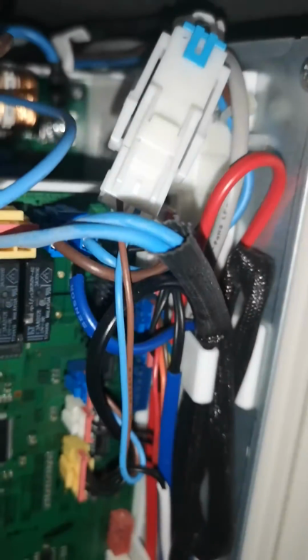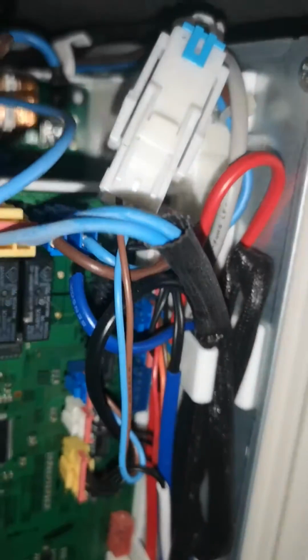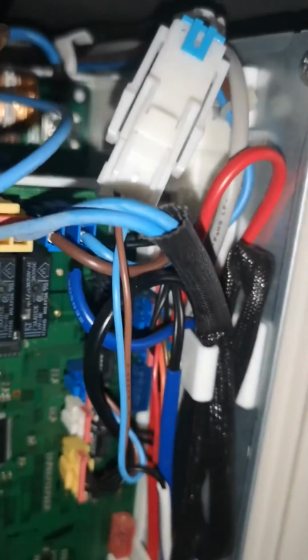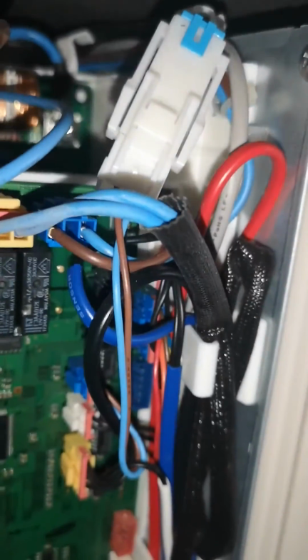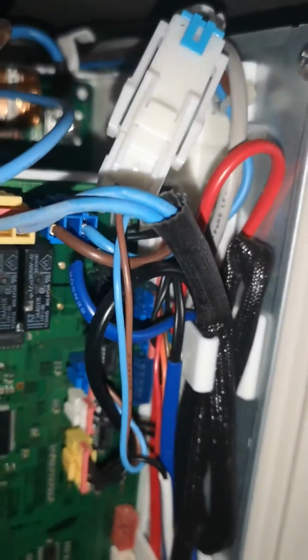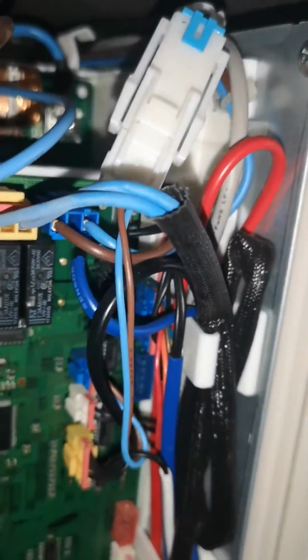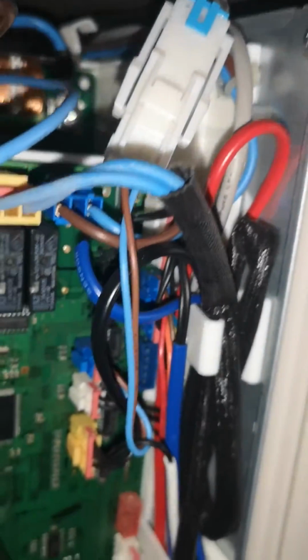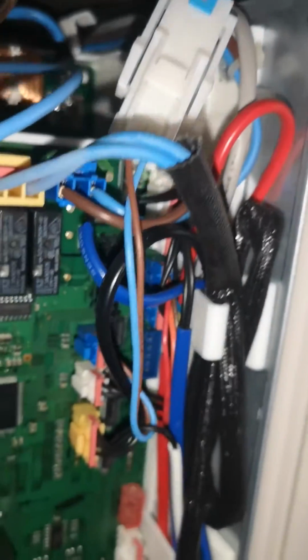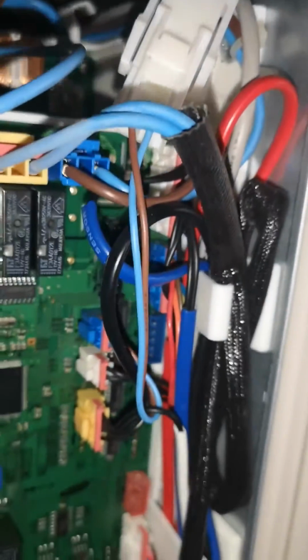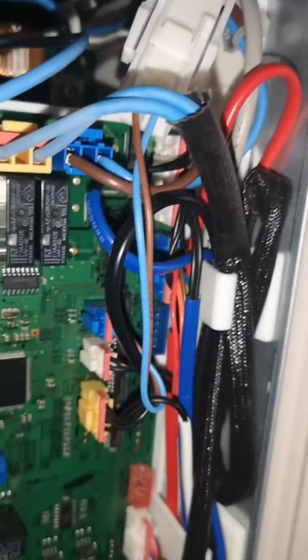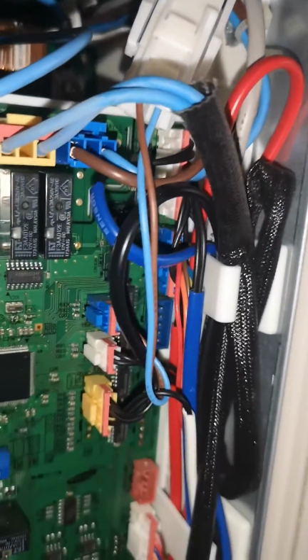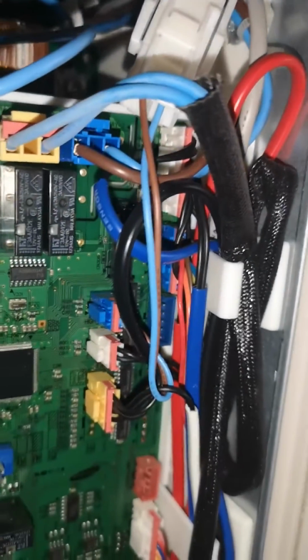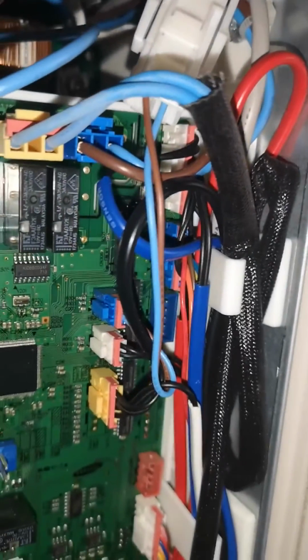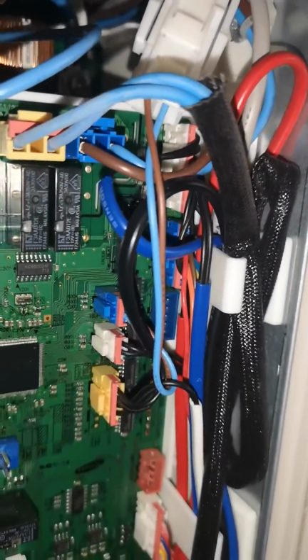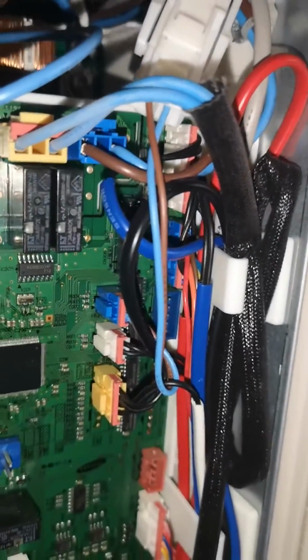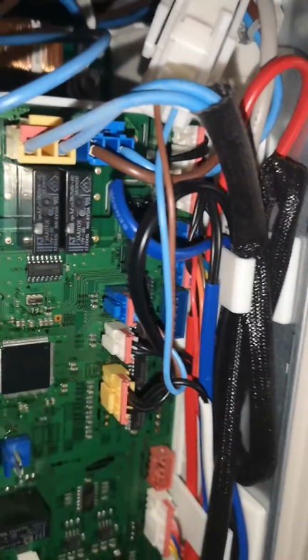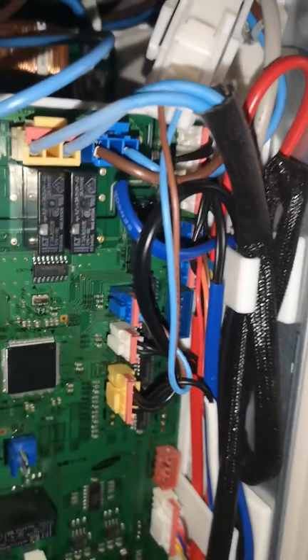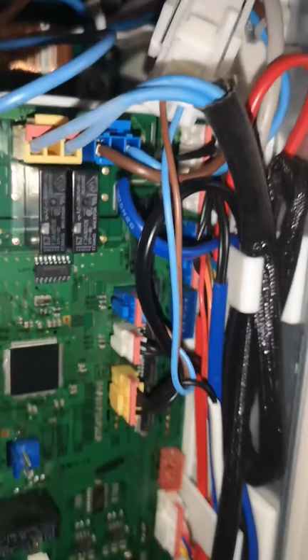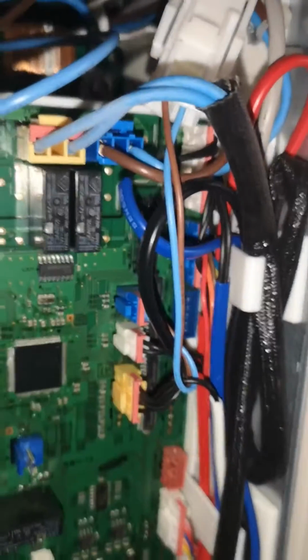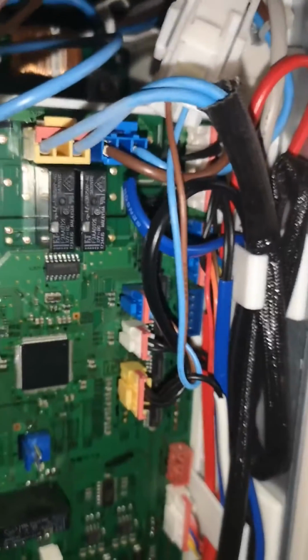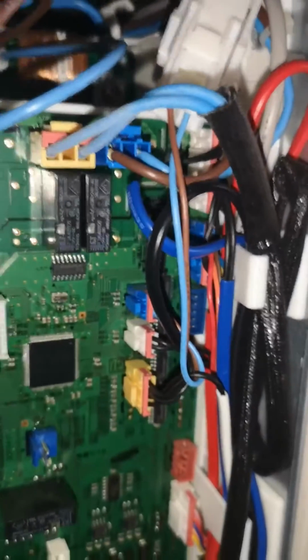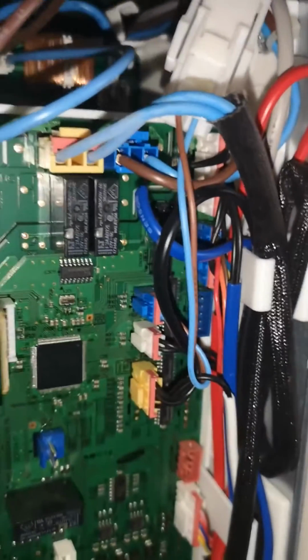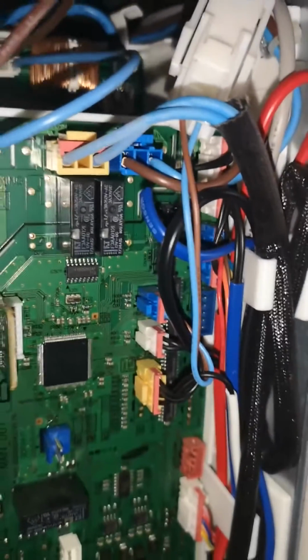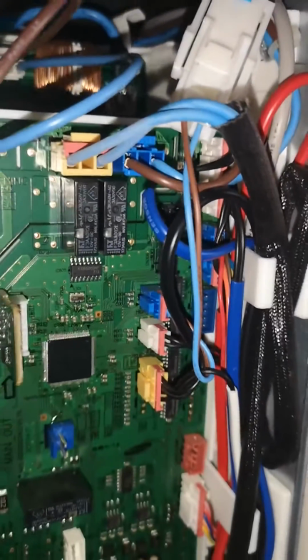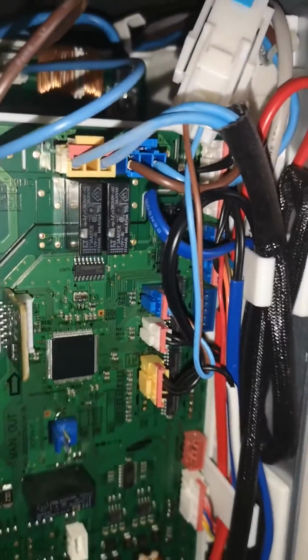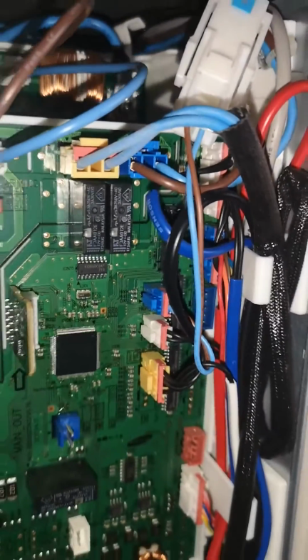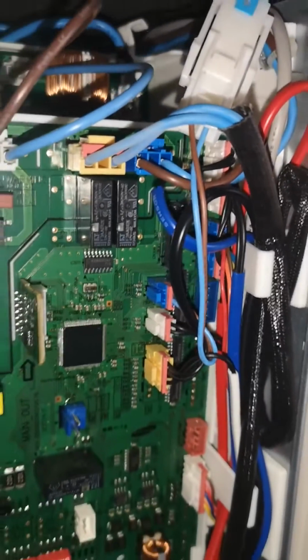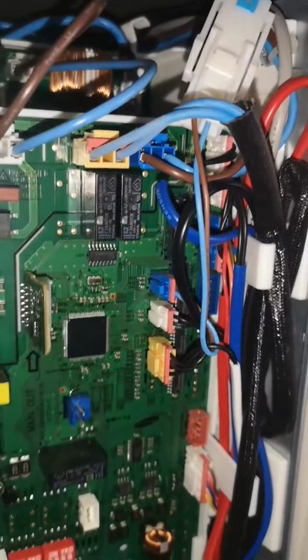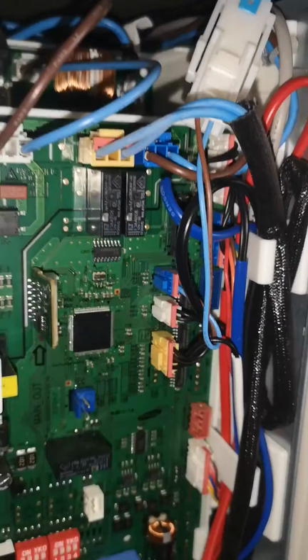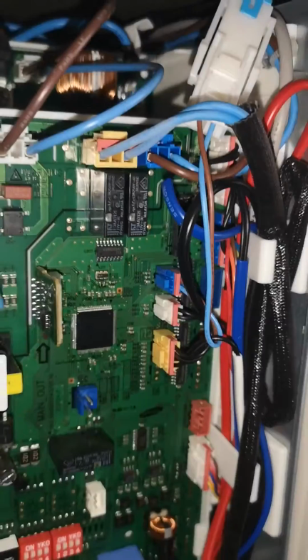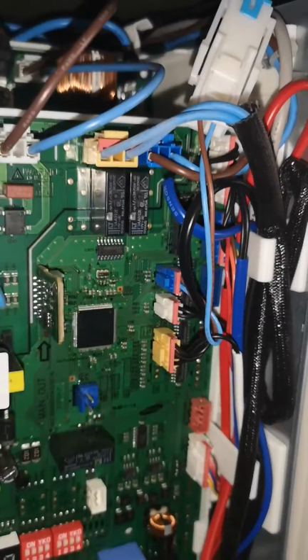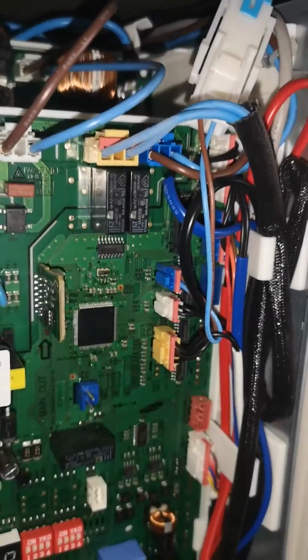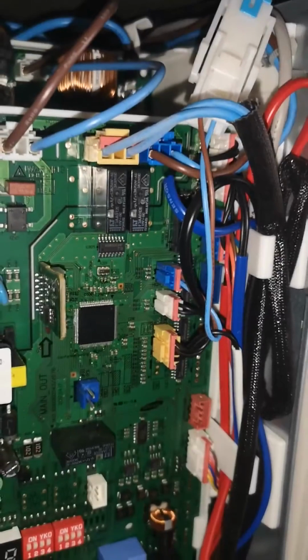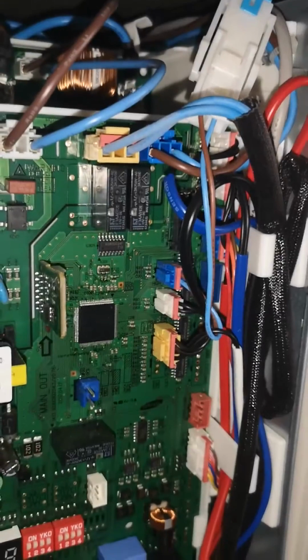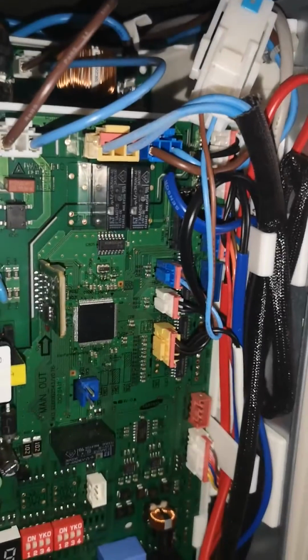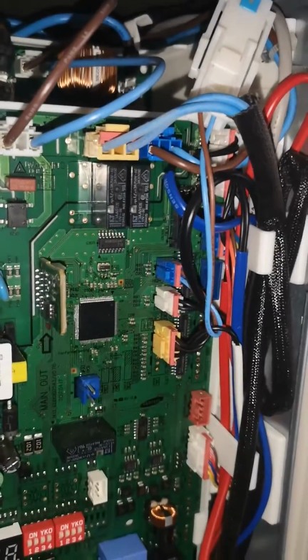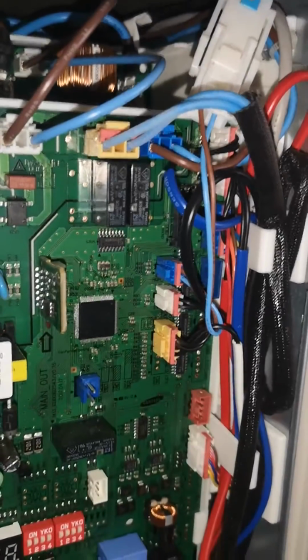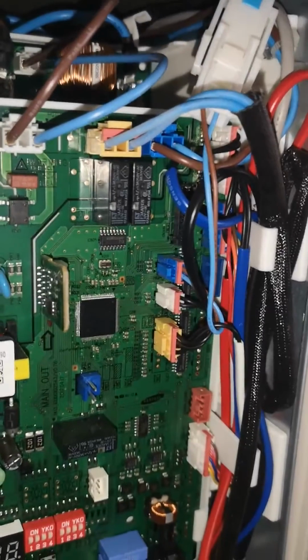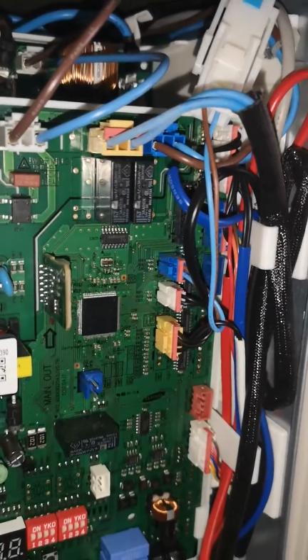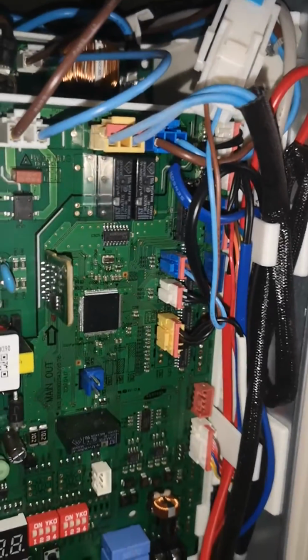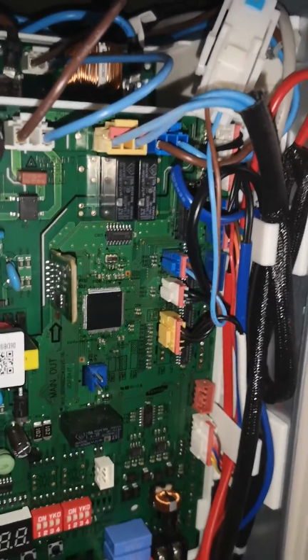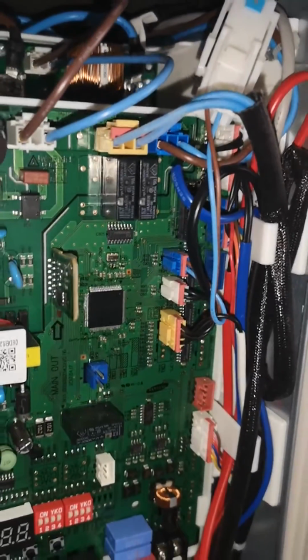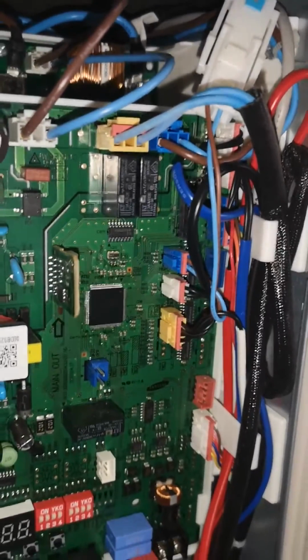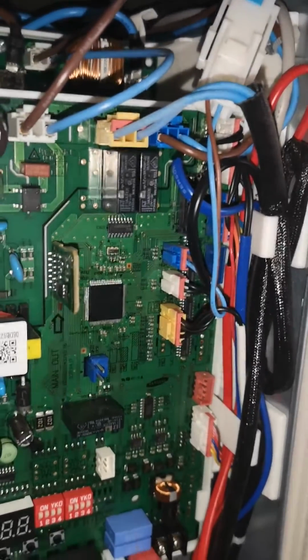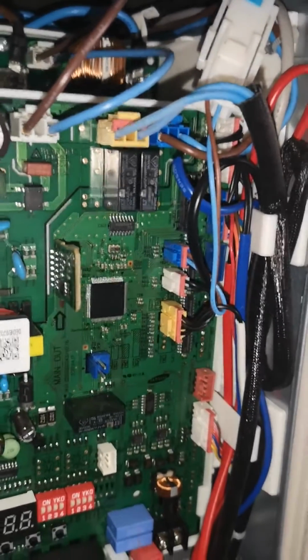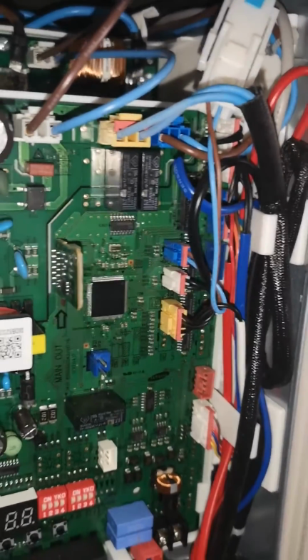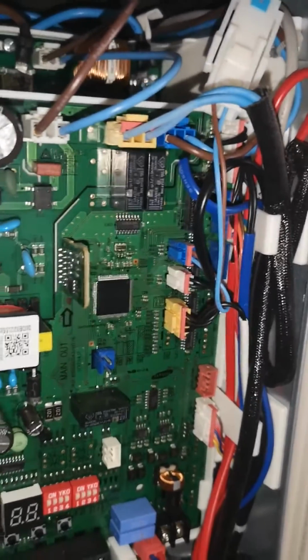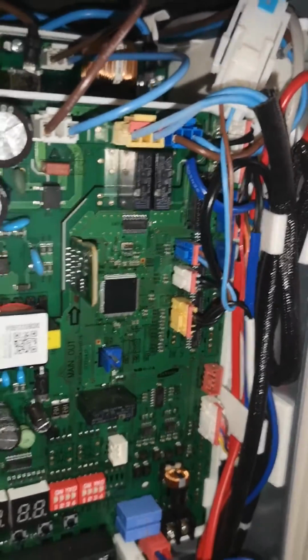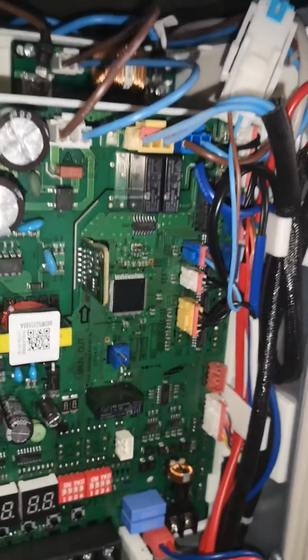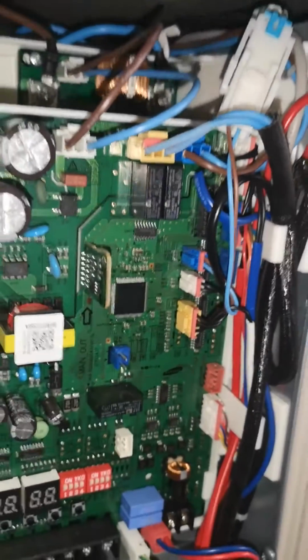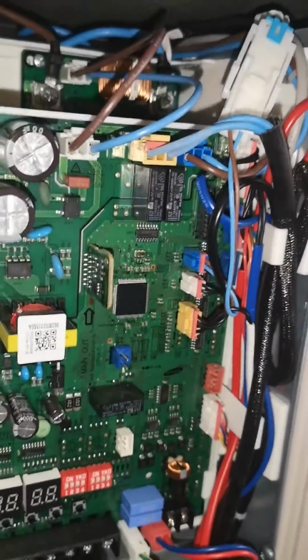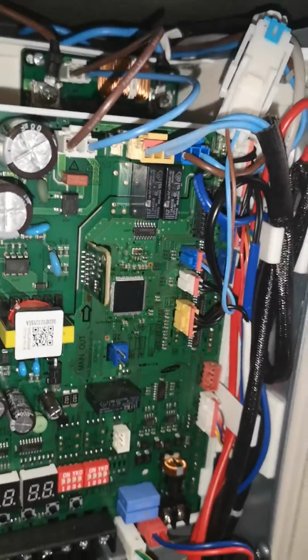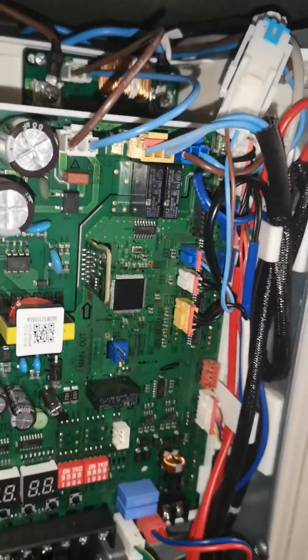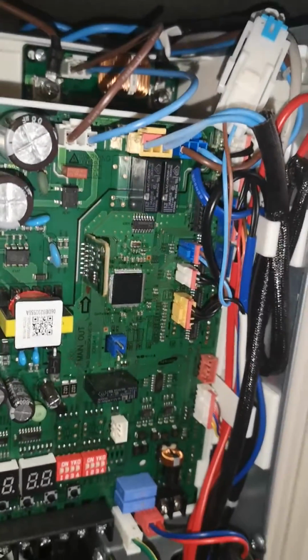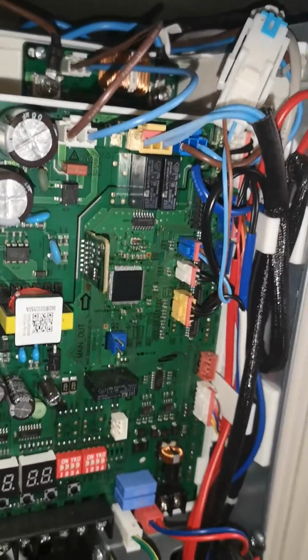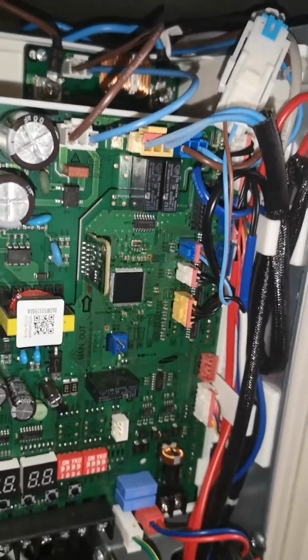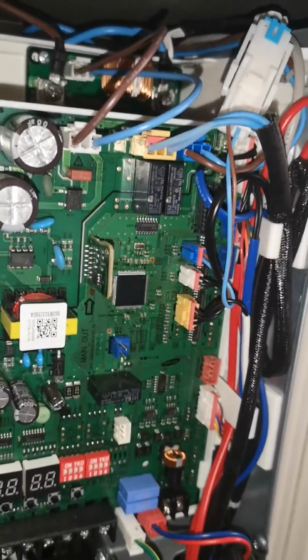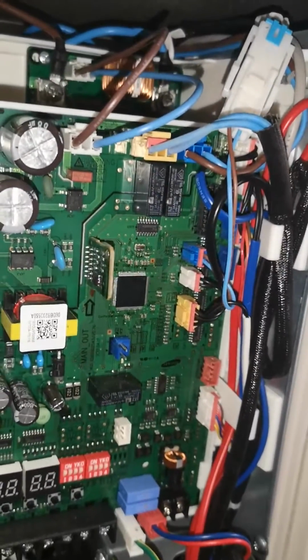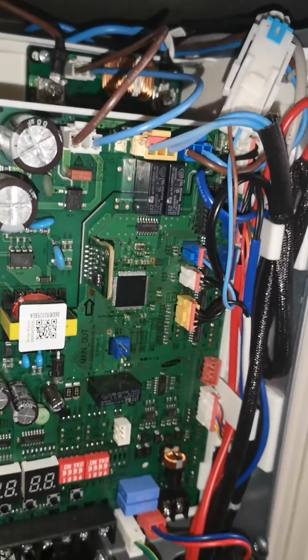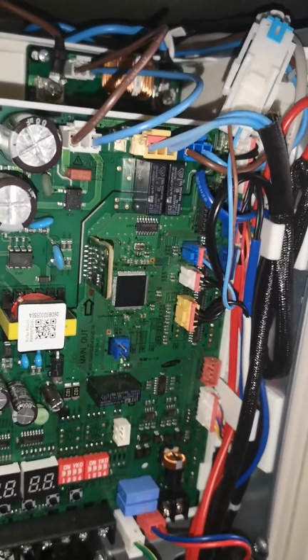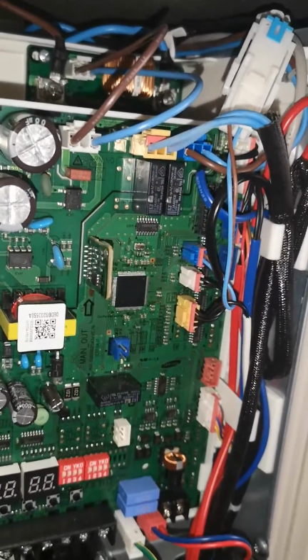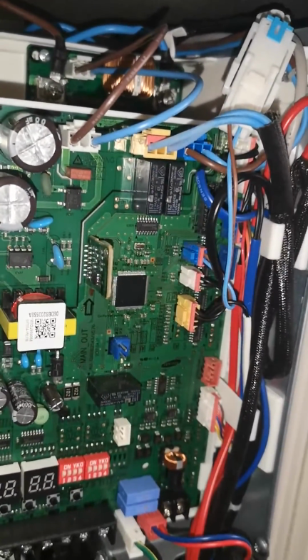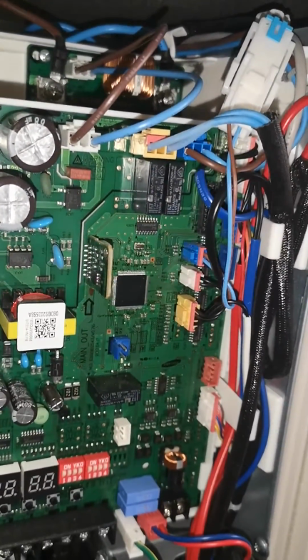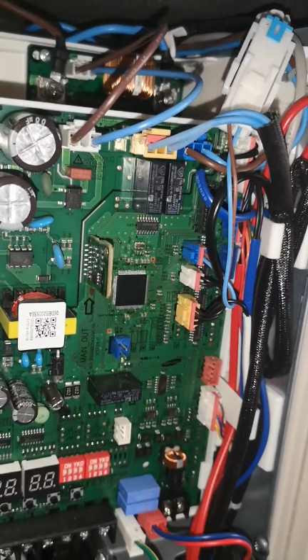The way to solve it is essentially to replace the PCB, plug everything back in again, and the unit will be fixed.